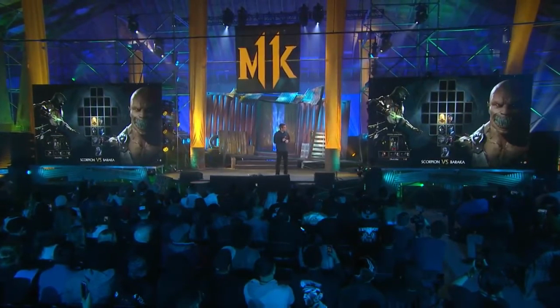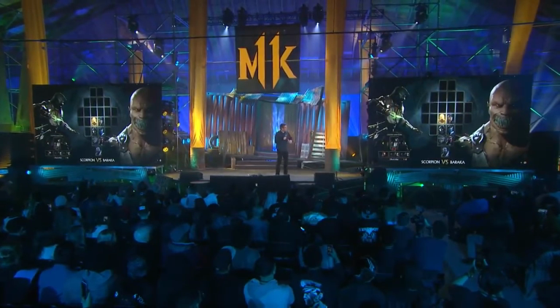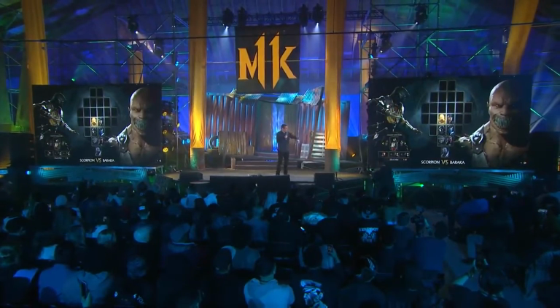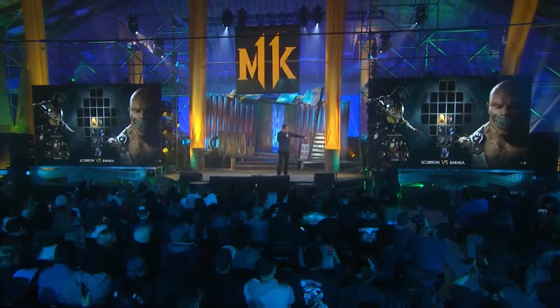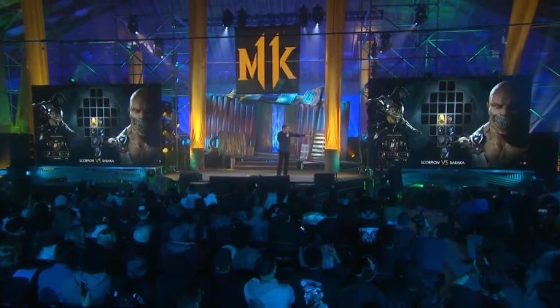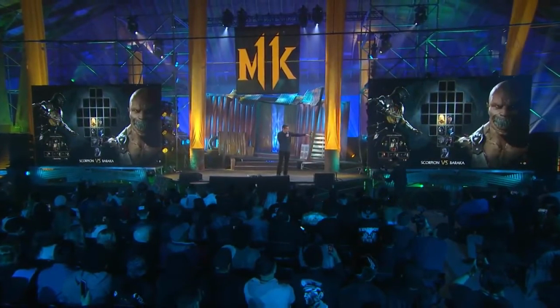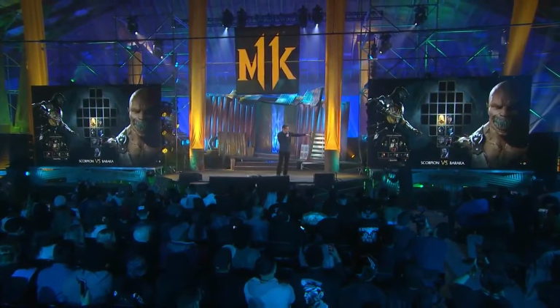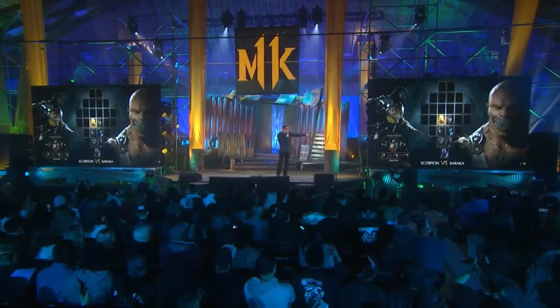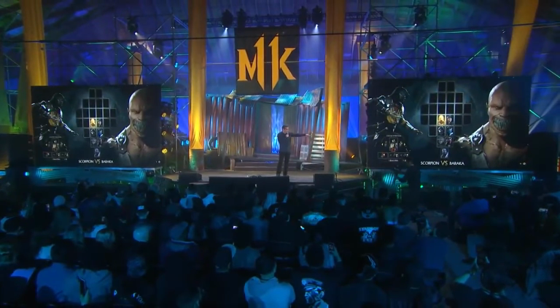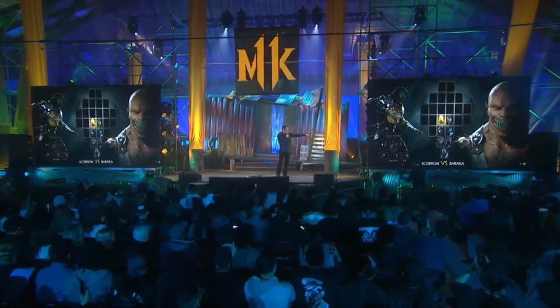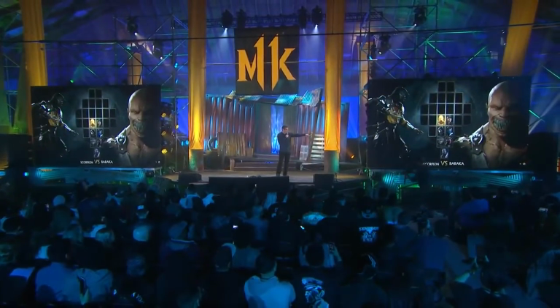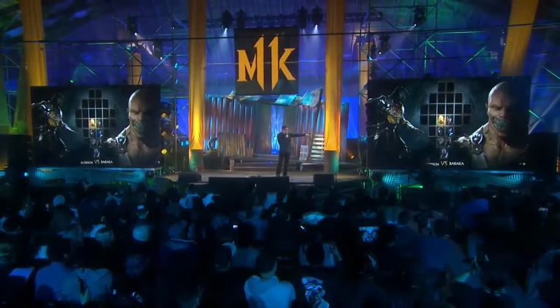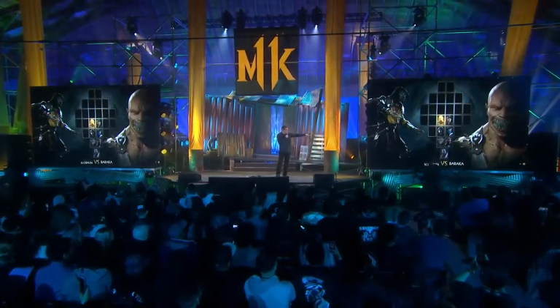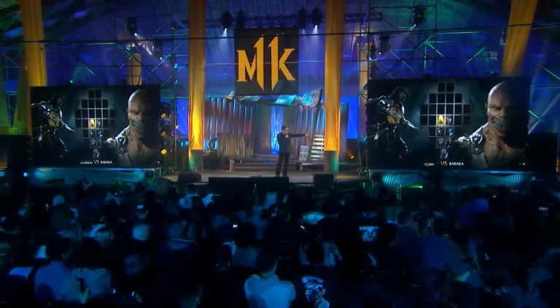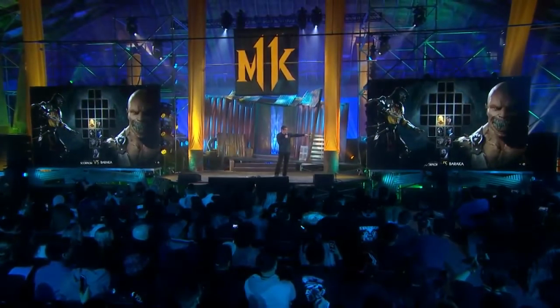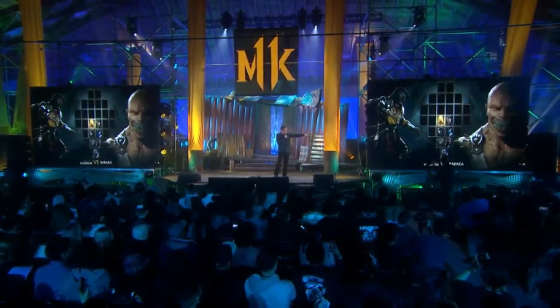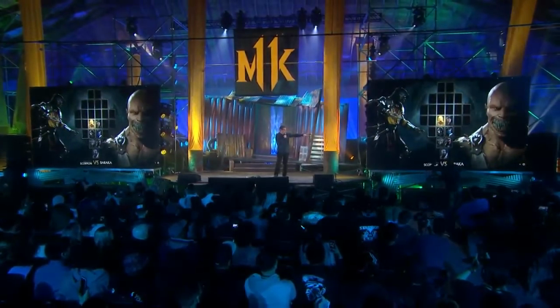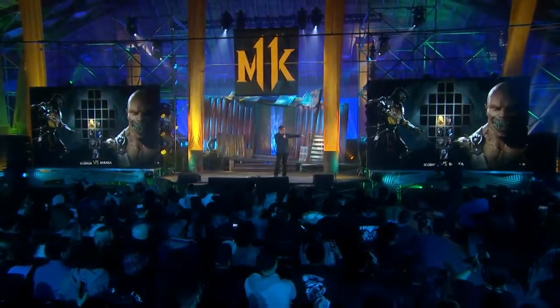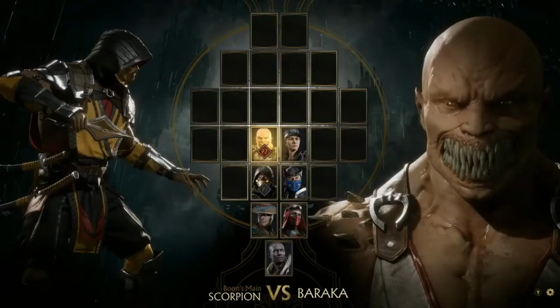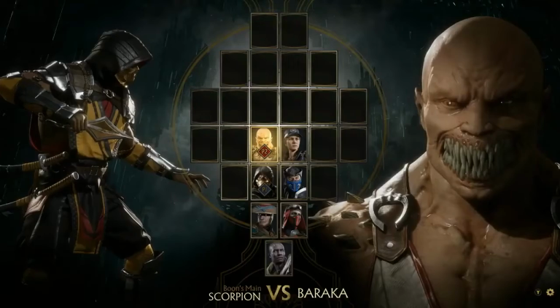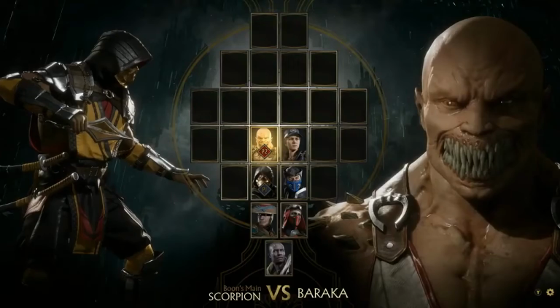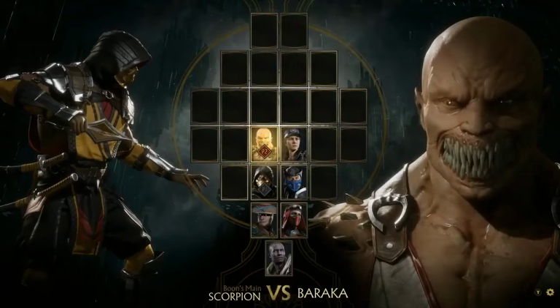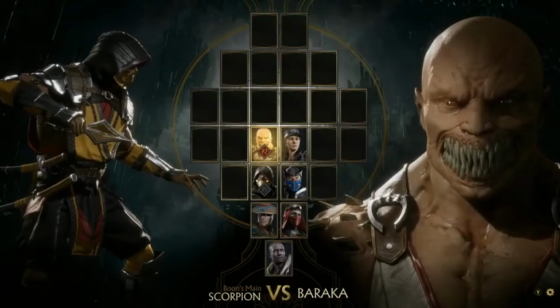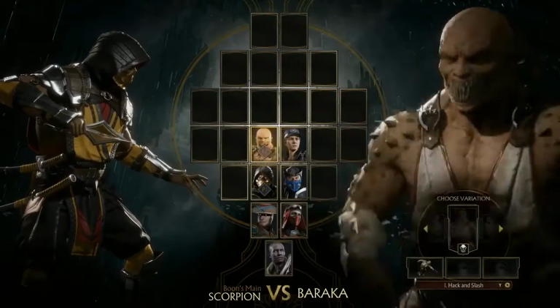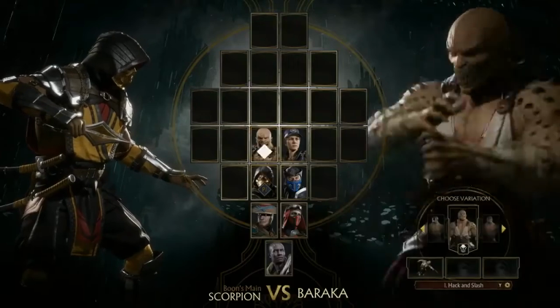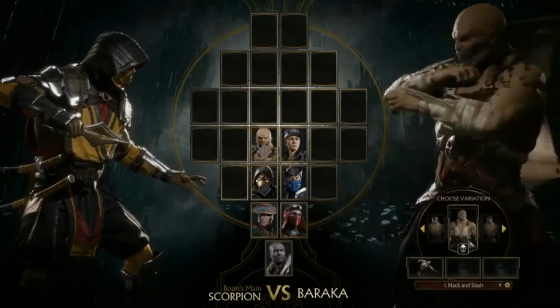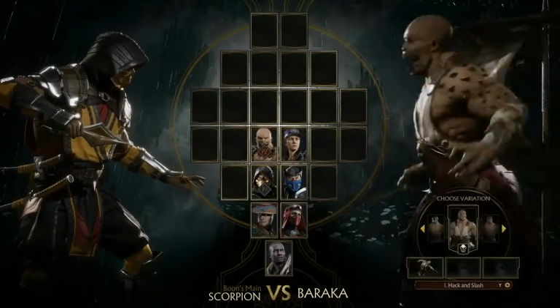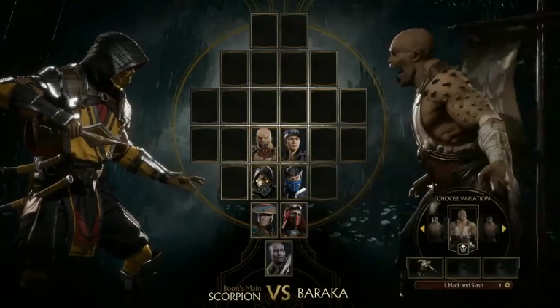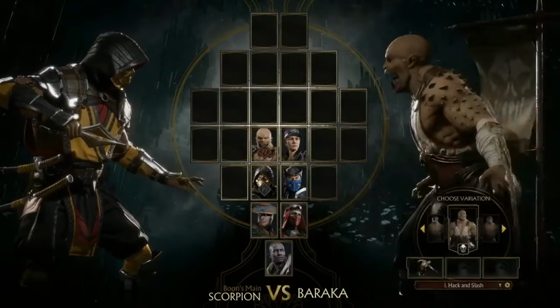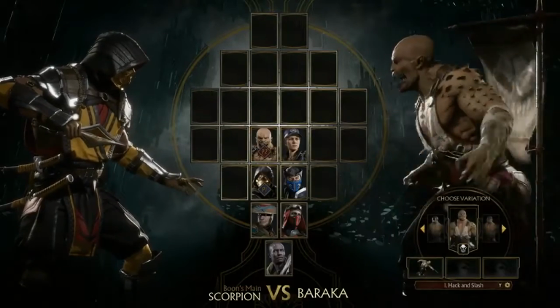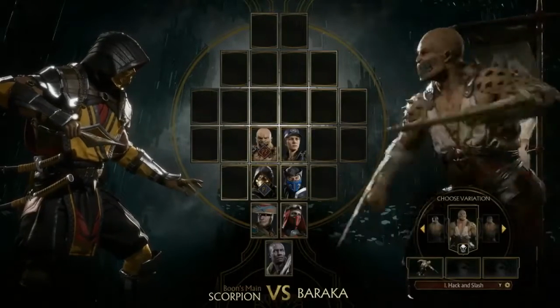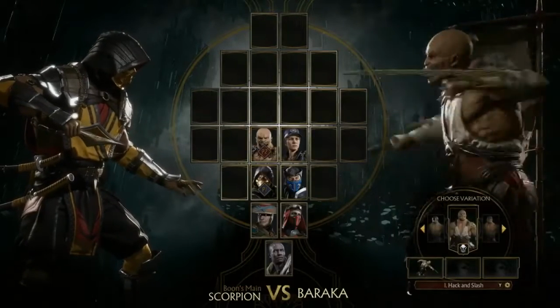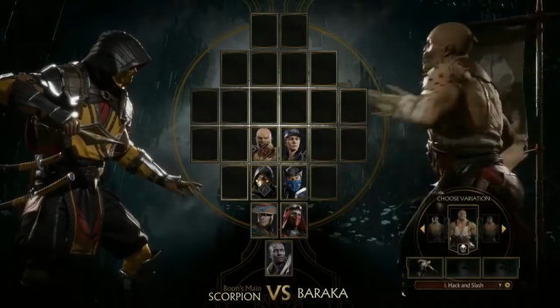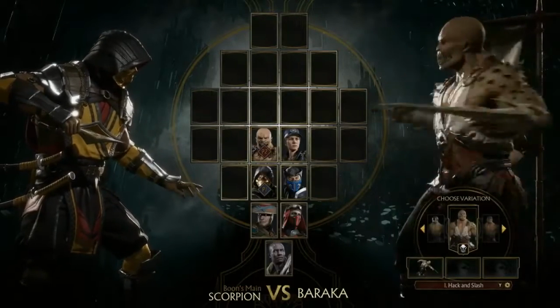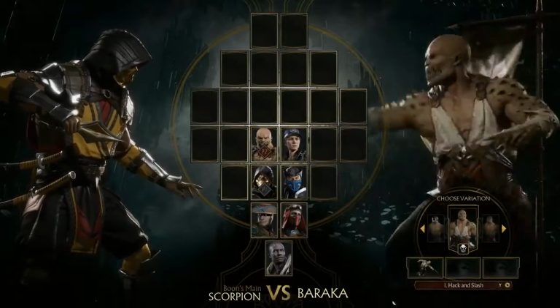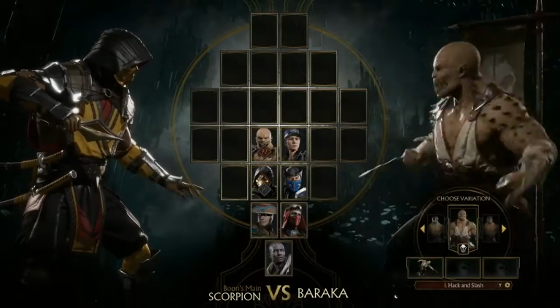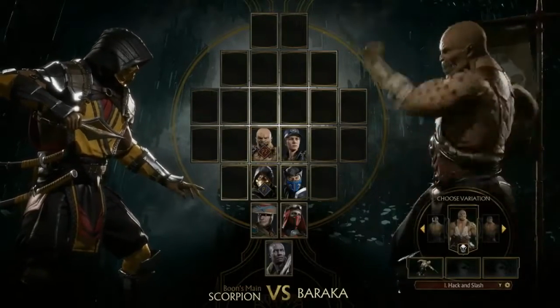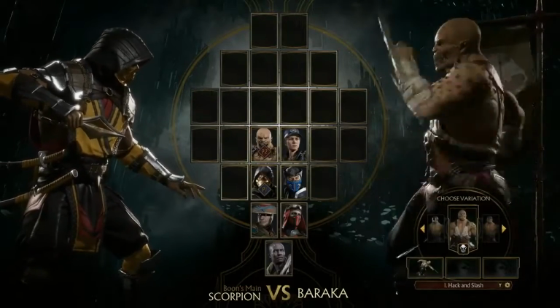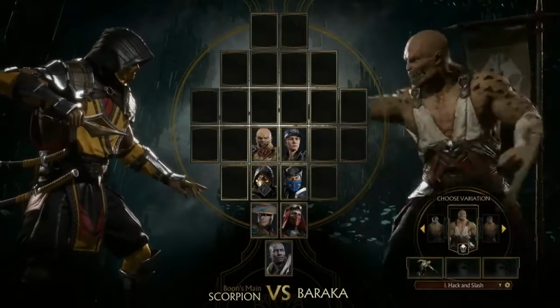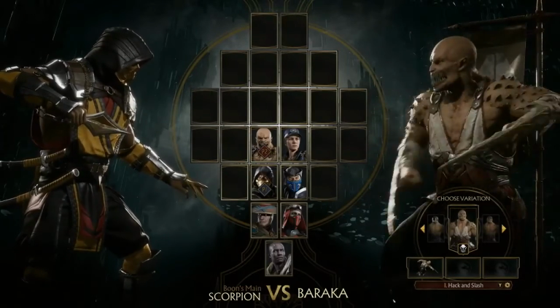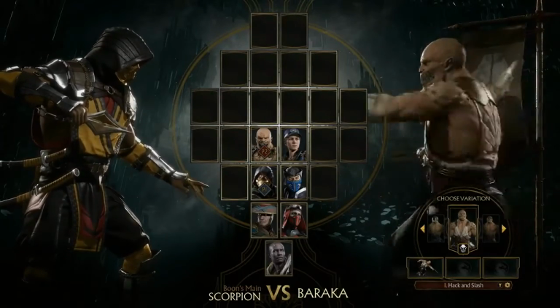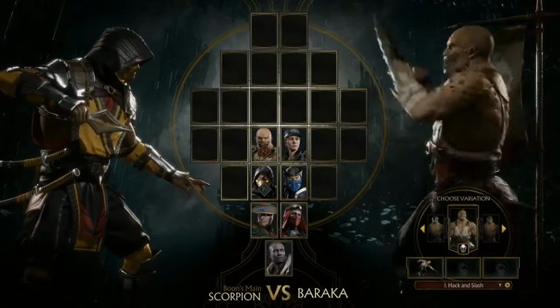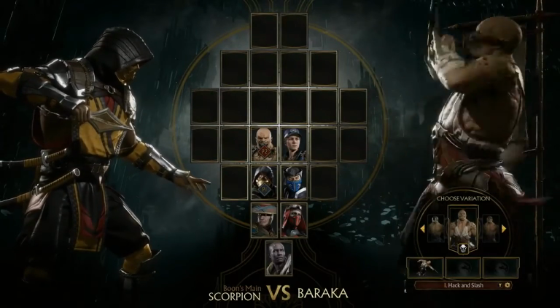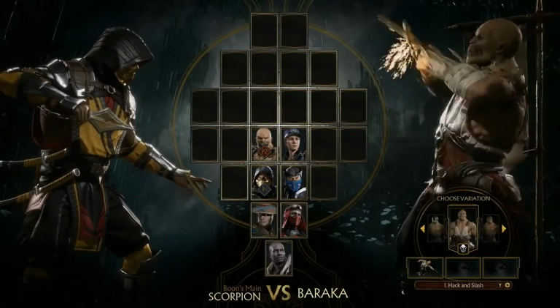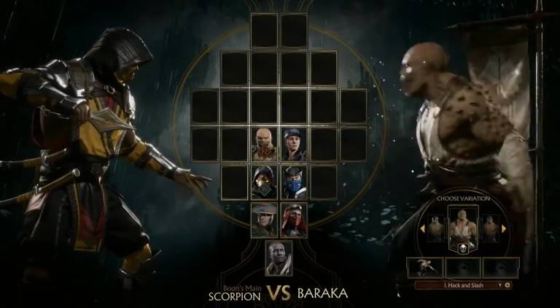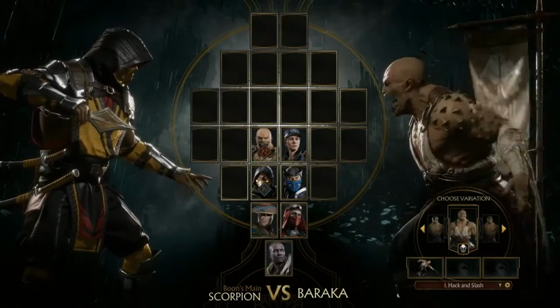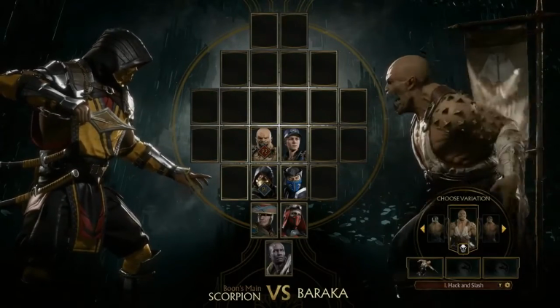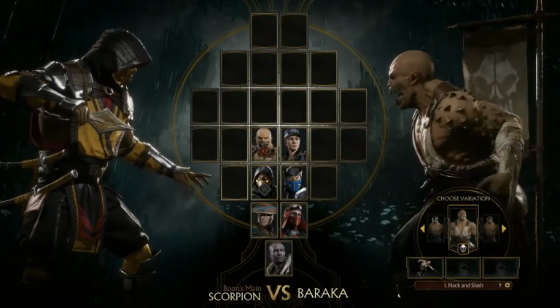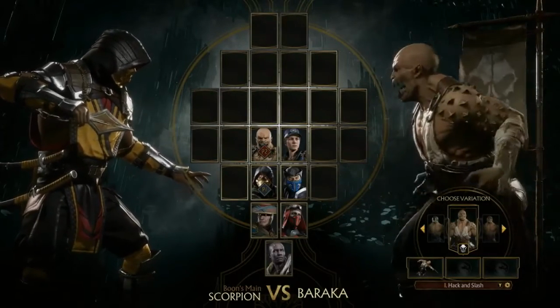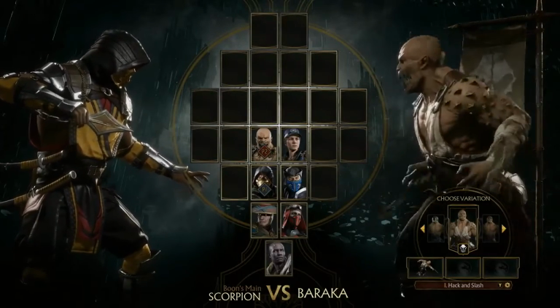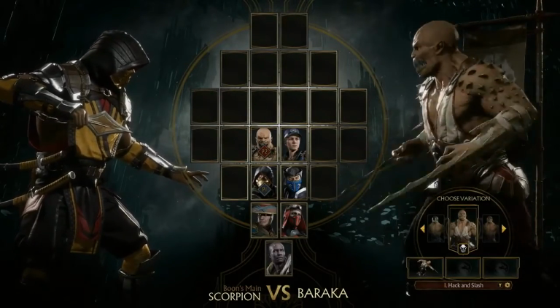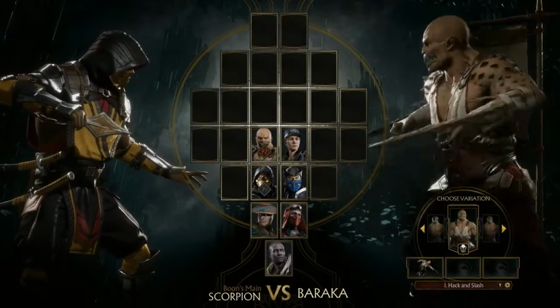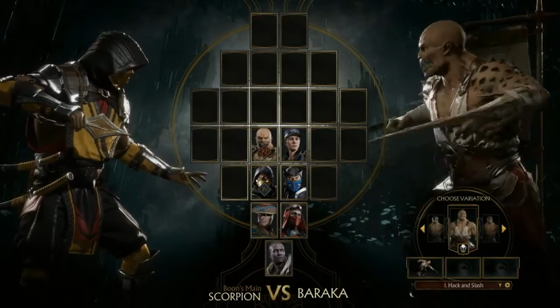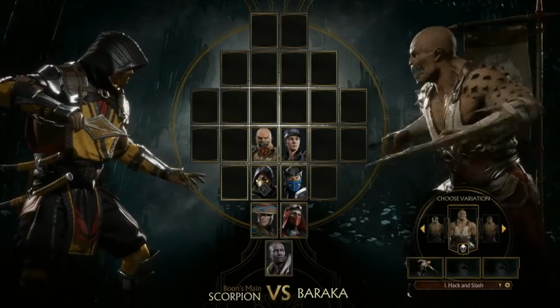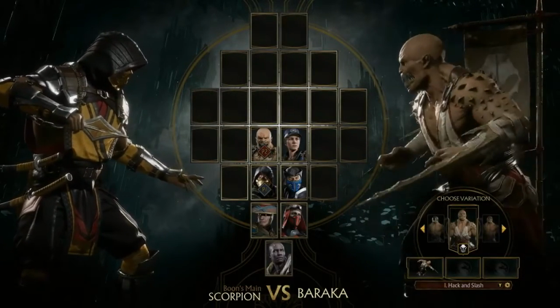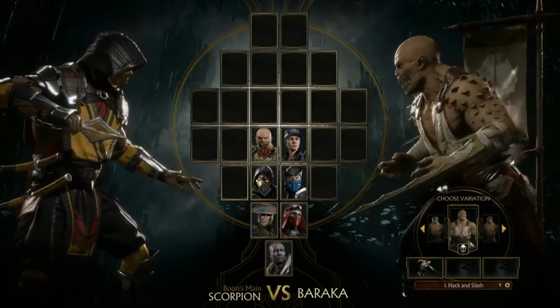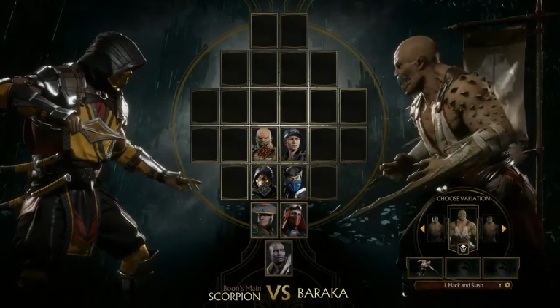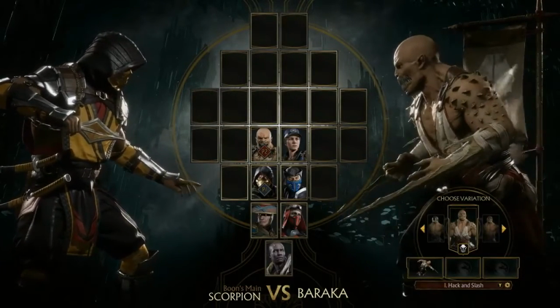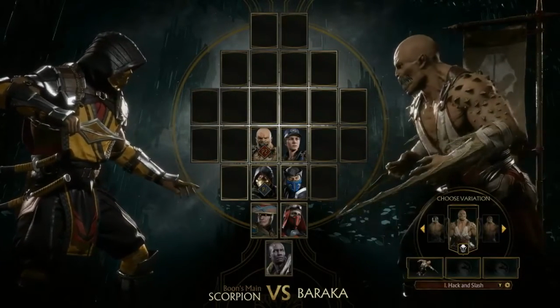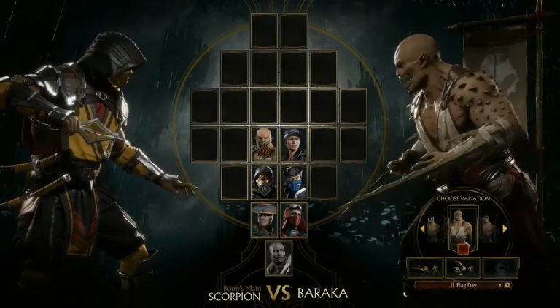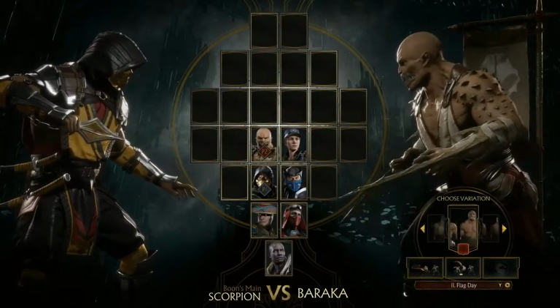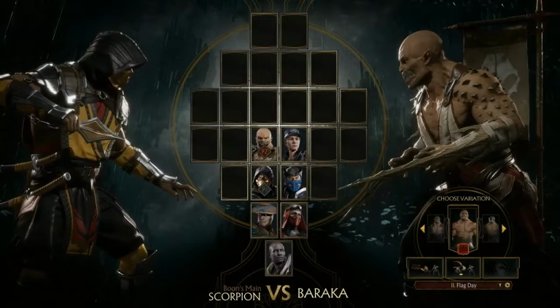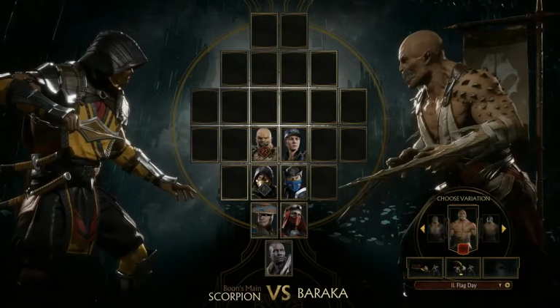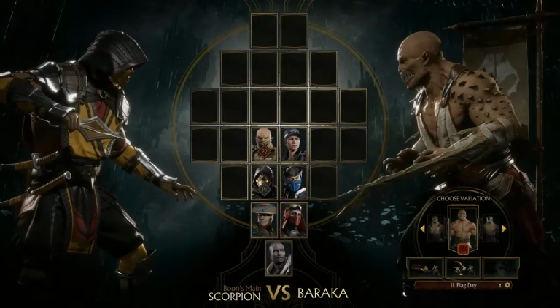You'll notice they're selecting different versions of Scorpion — some were created by the player, some were created already in the game. Same thing with Baraka.